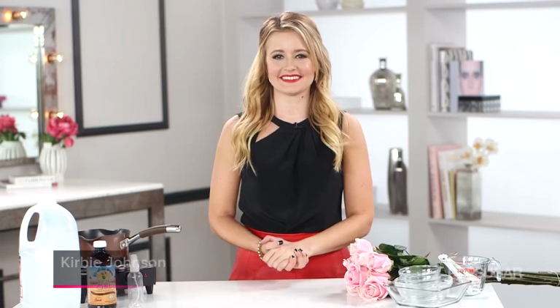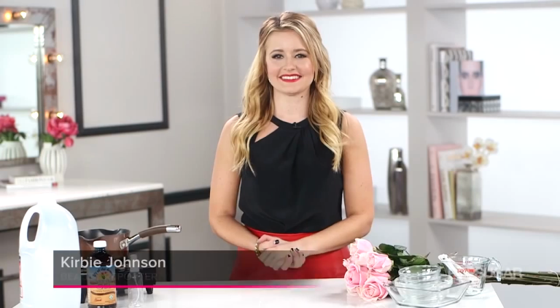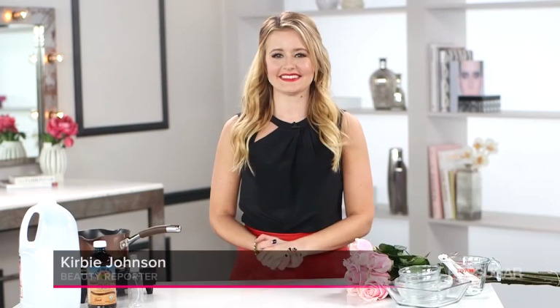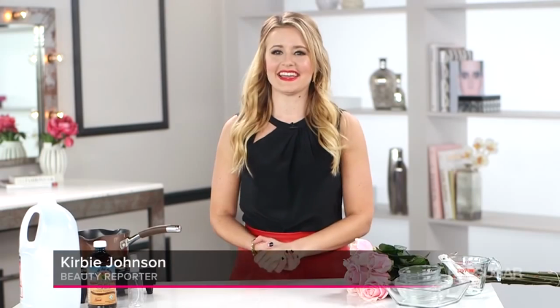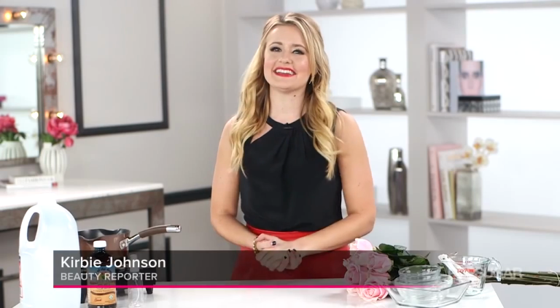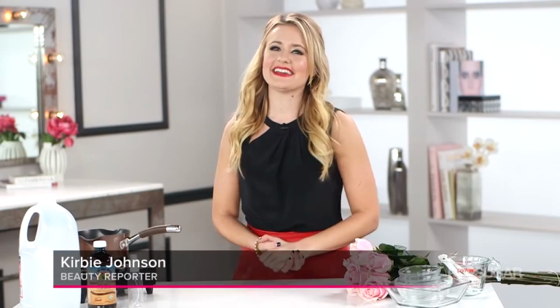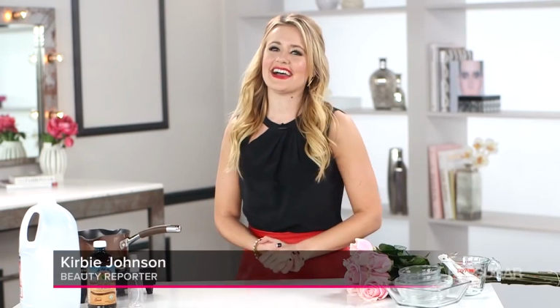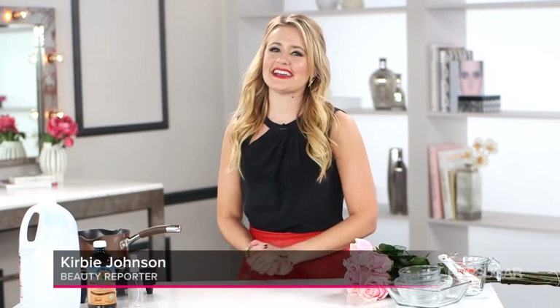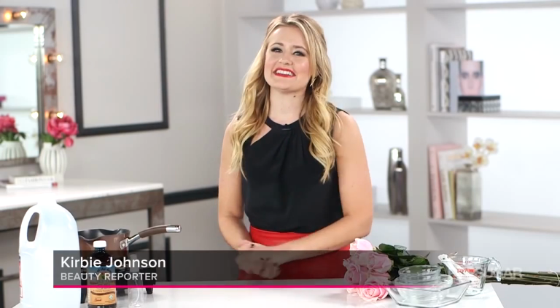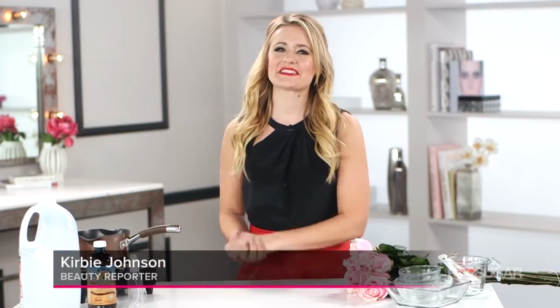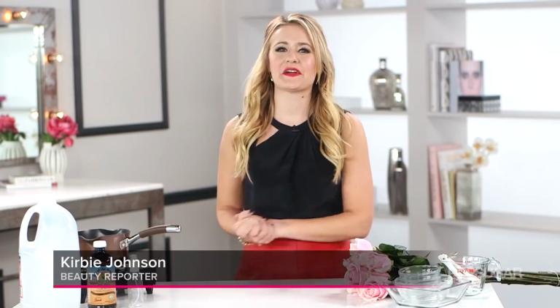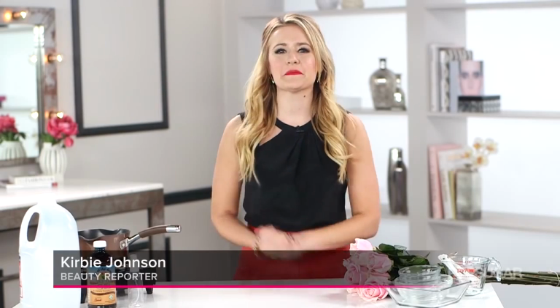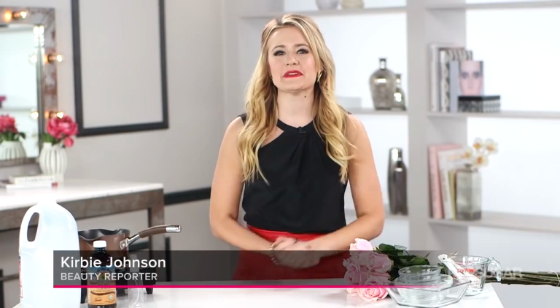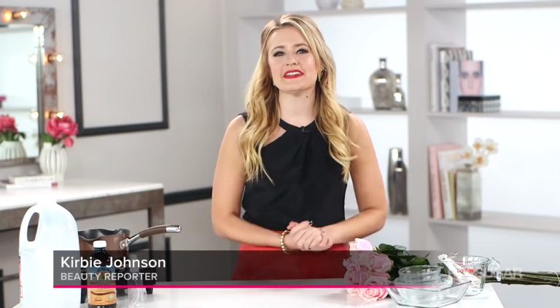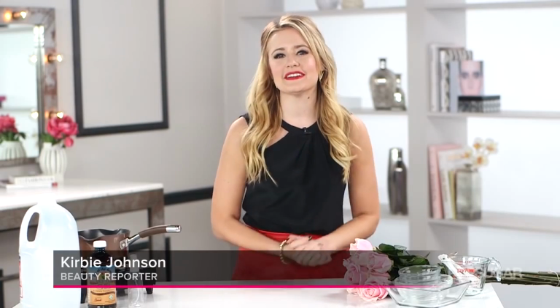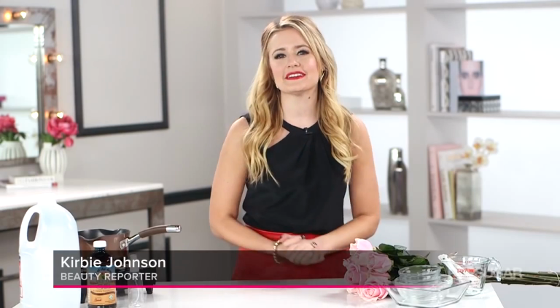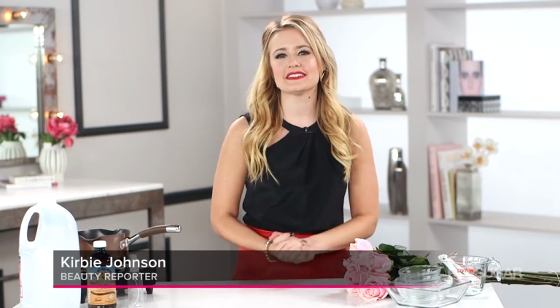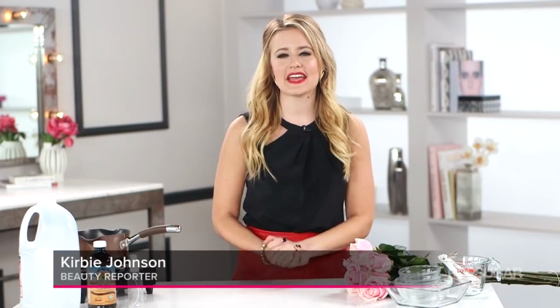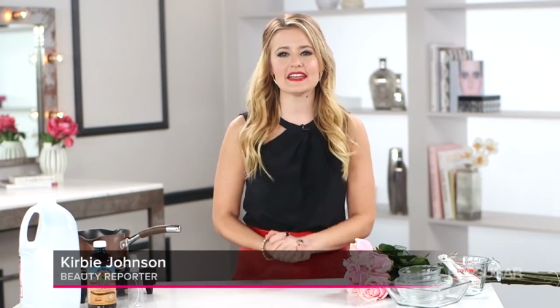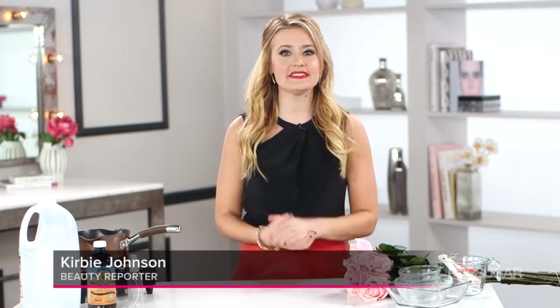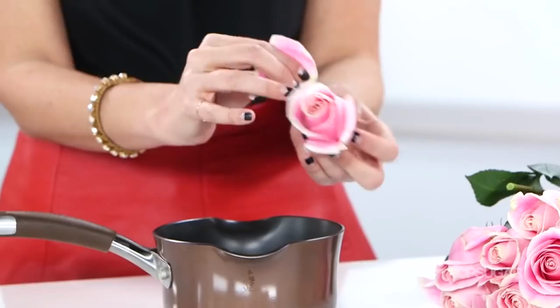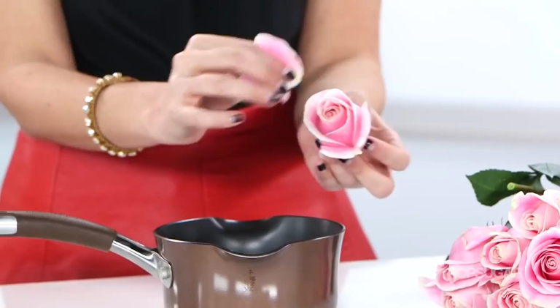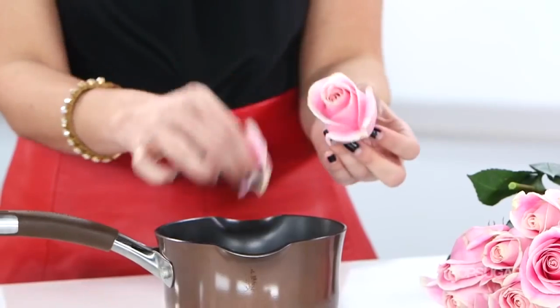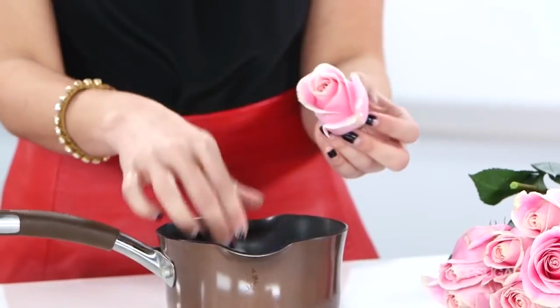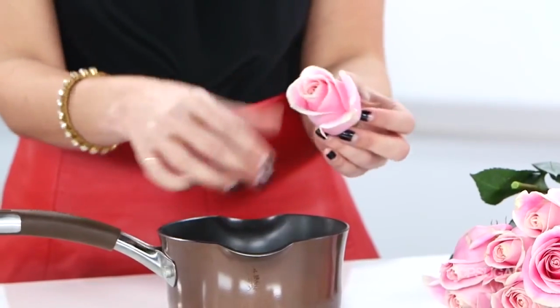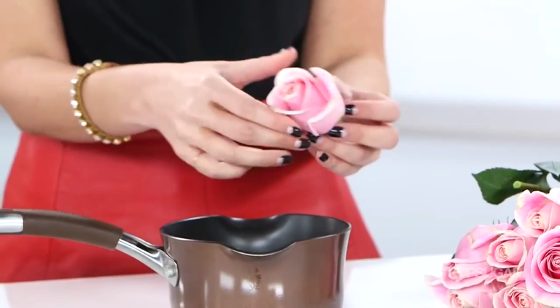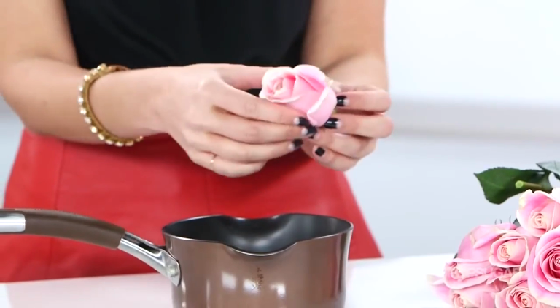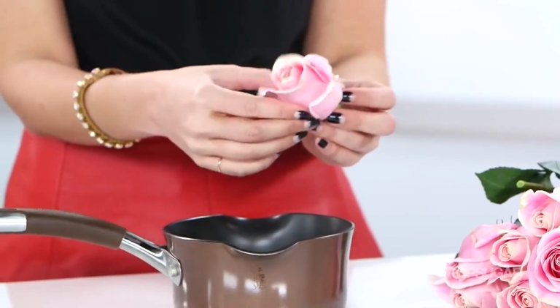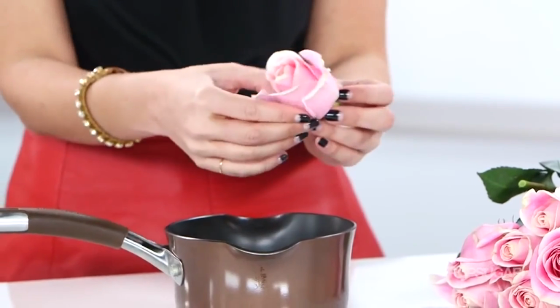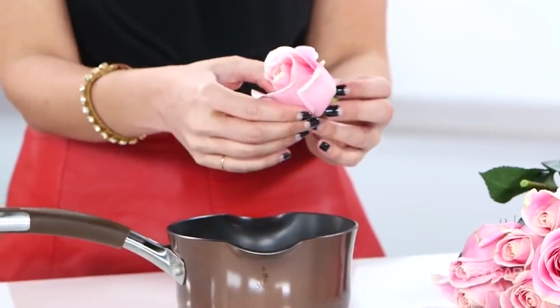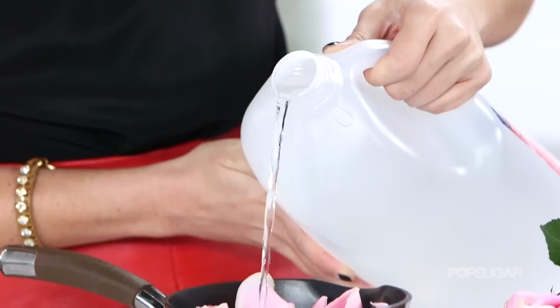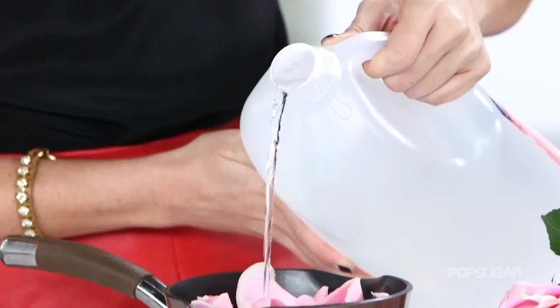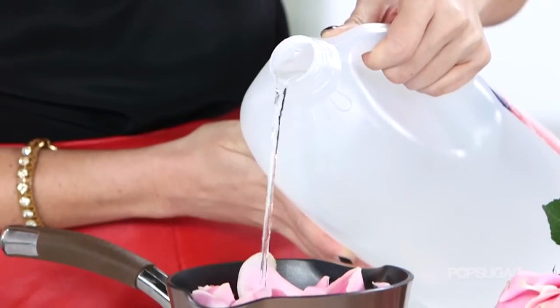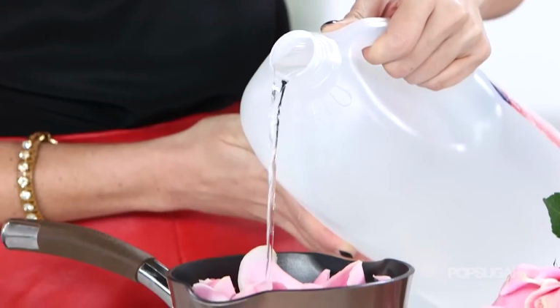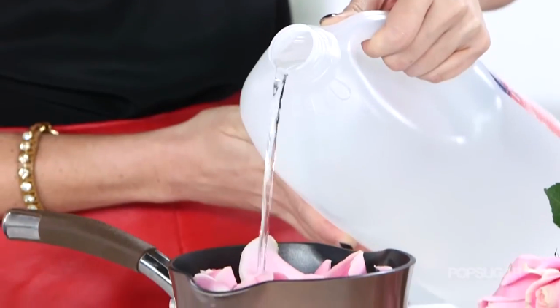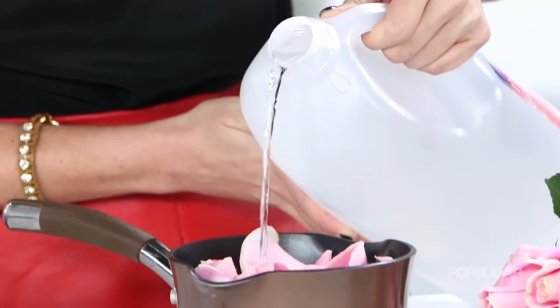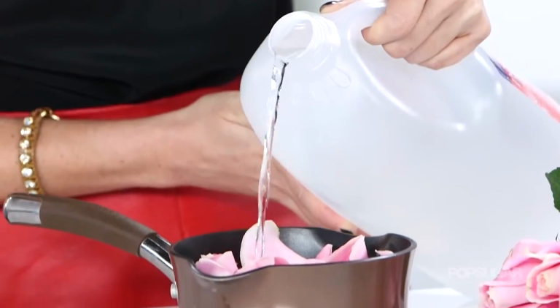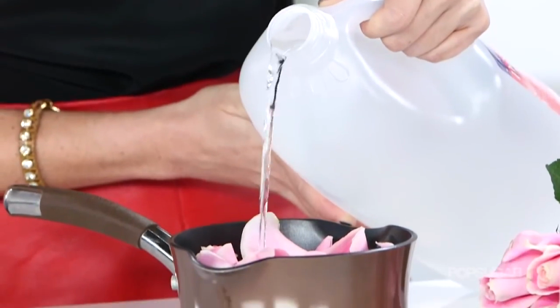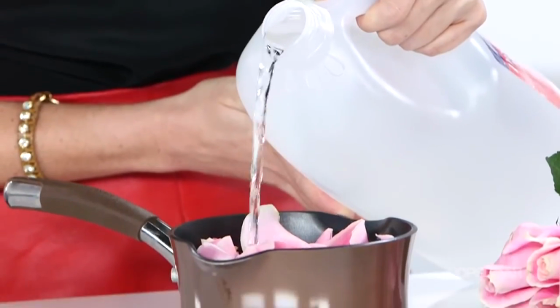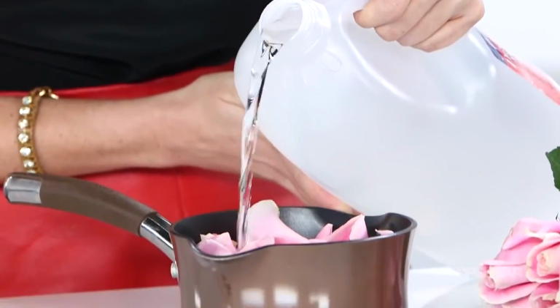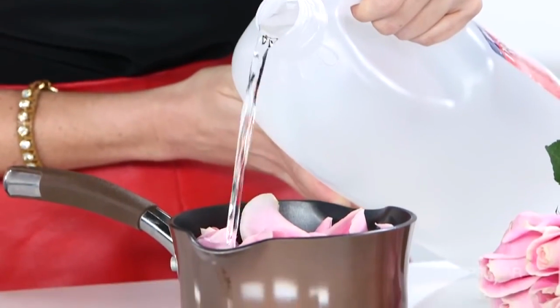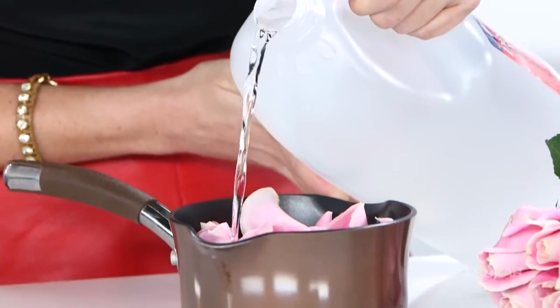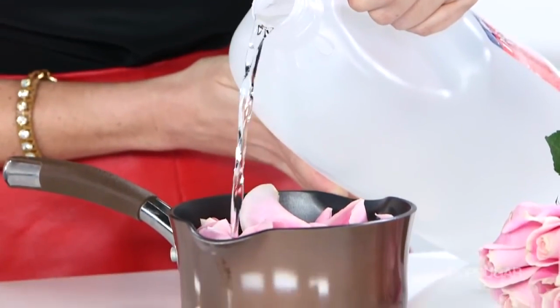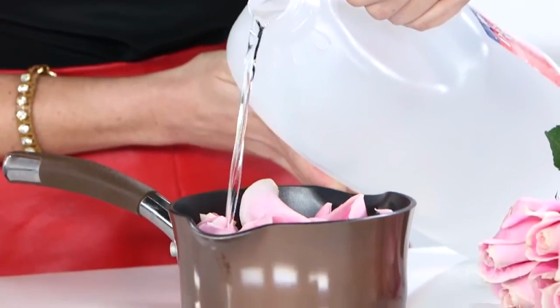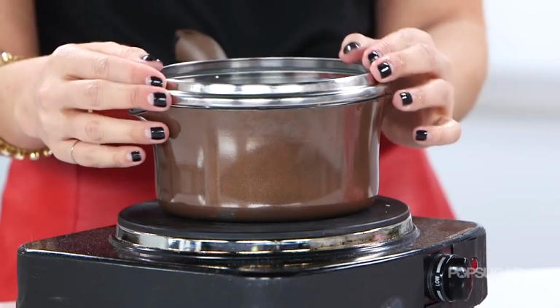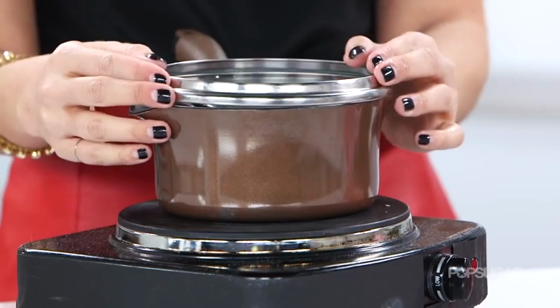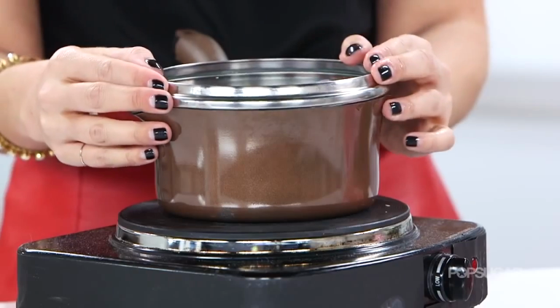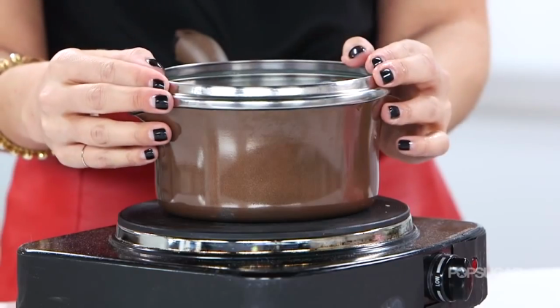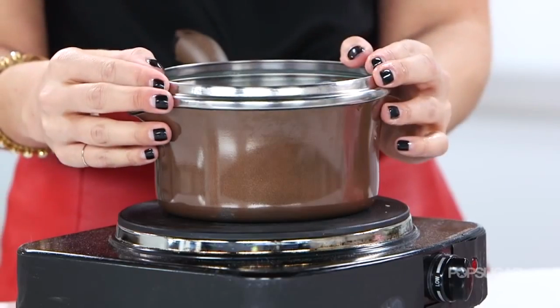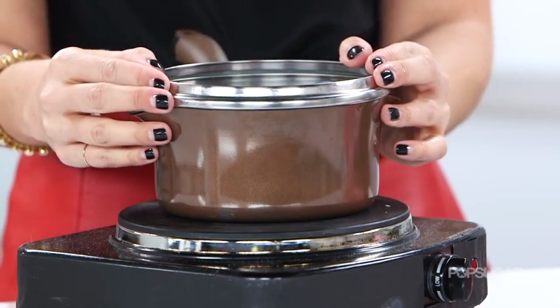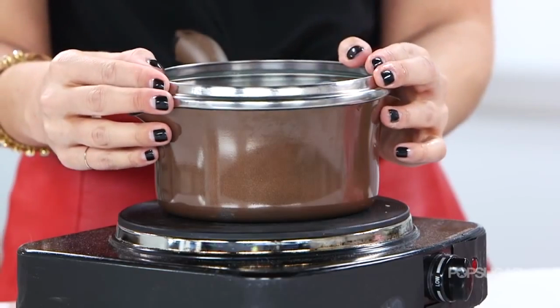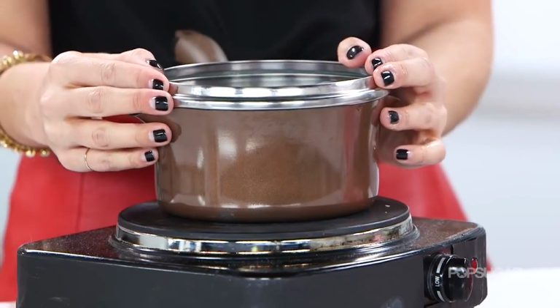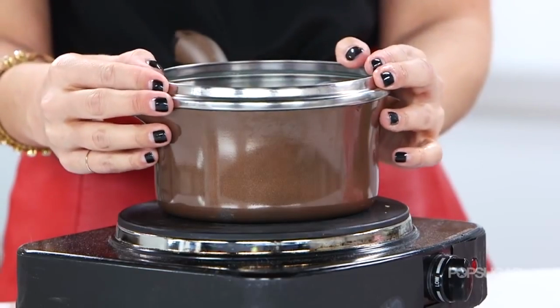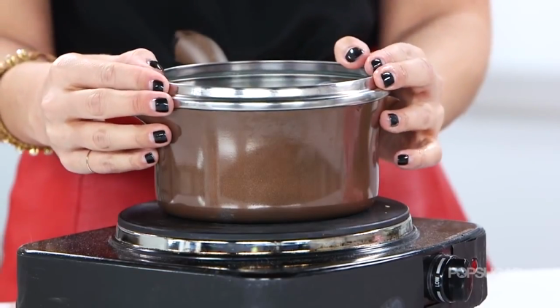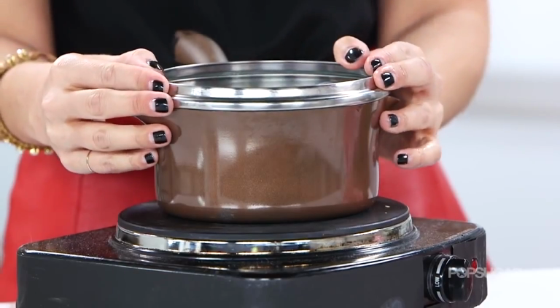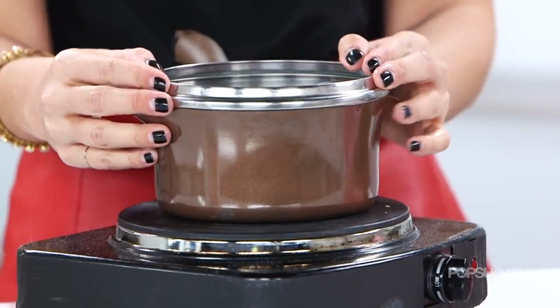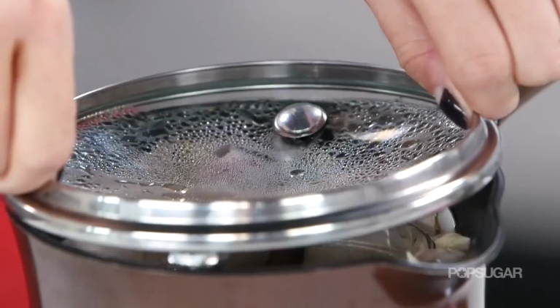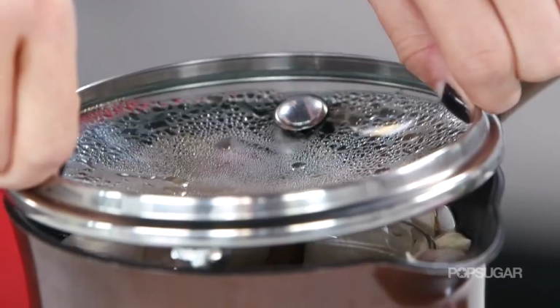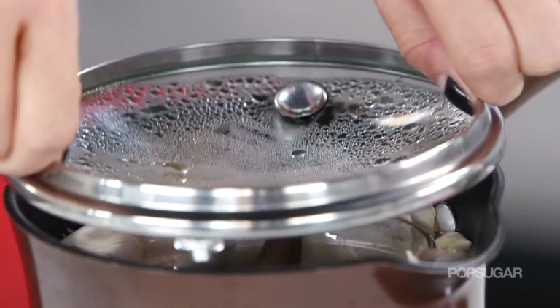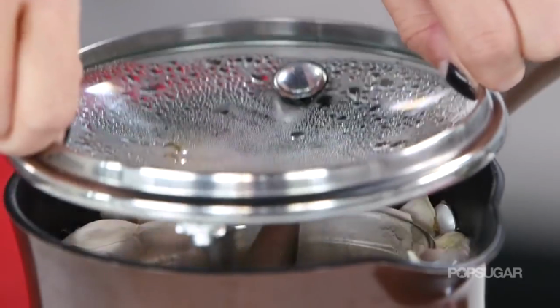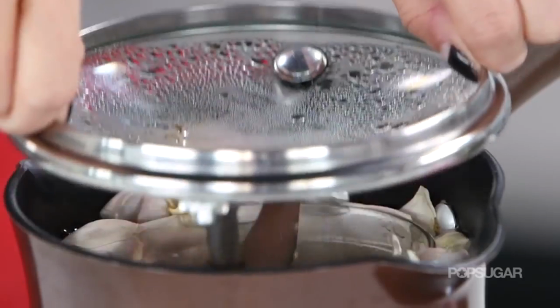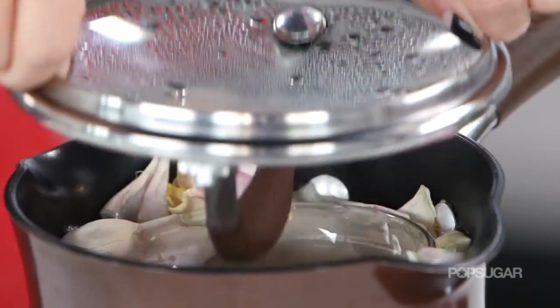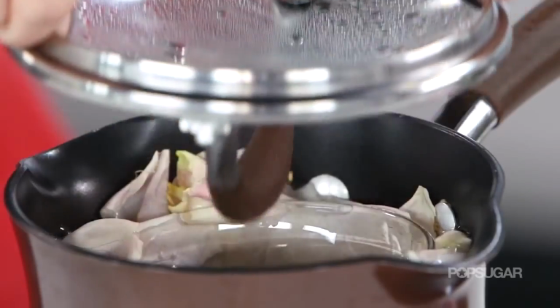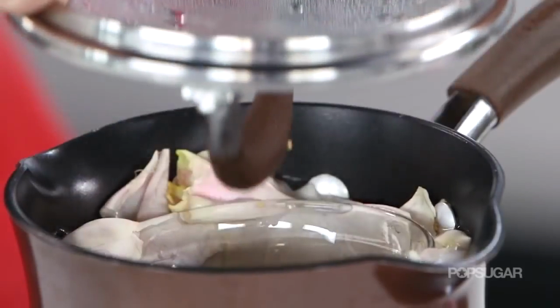Hey guys, Kirby here. Today's DIY is all about a rose water spray, or as I like to call it, rose water.